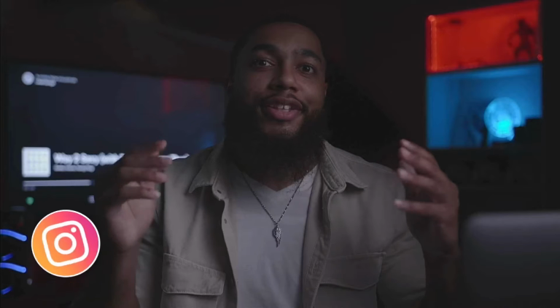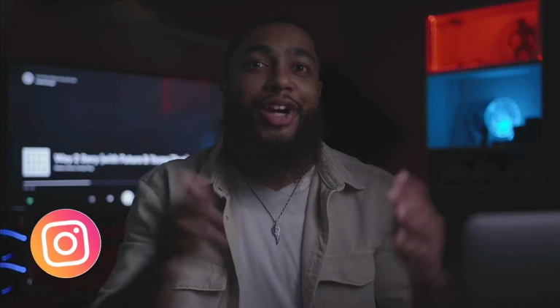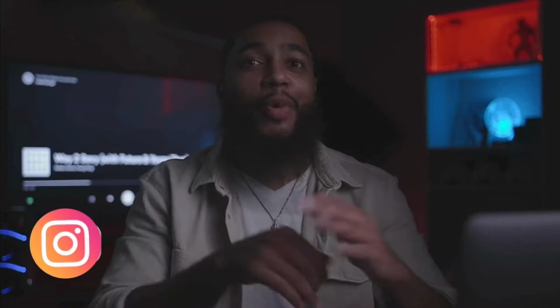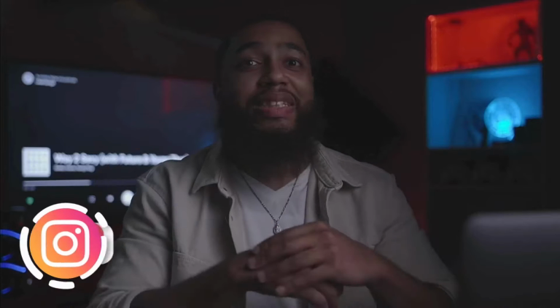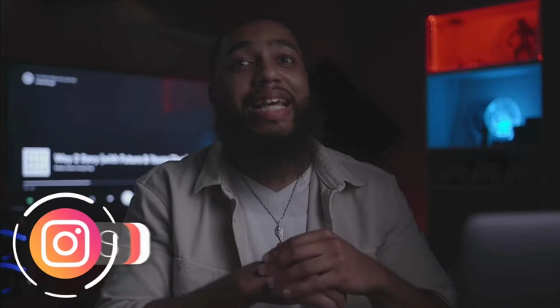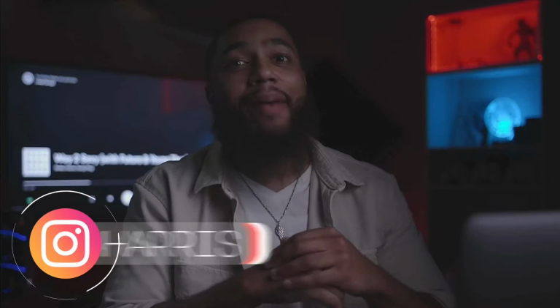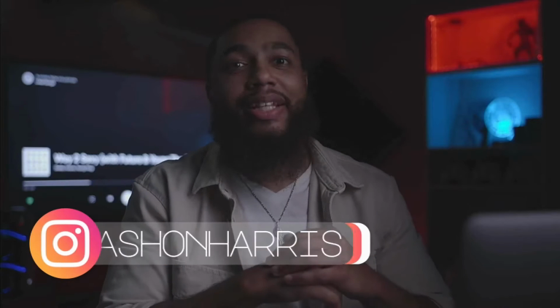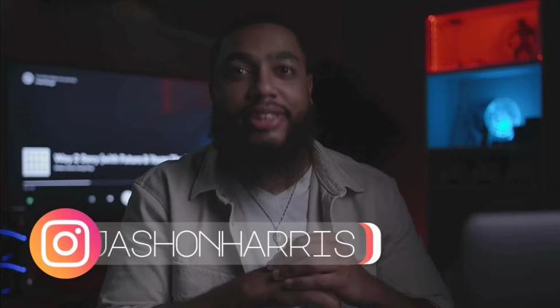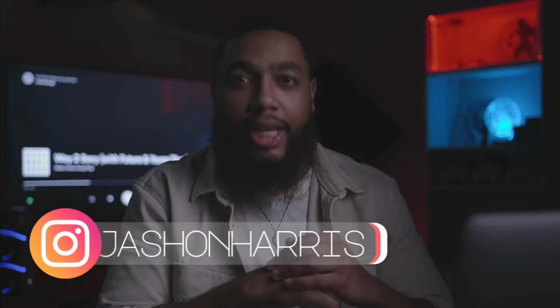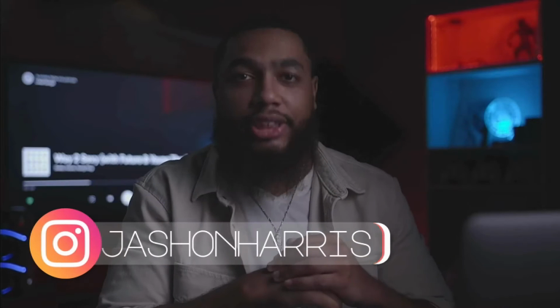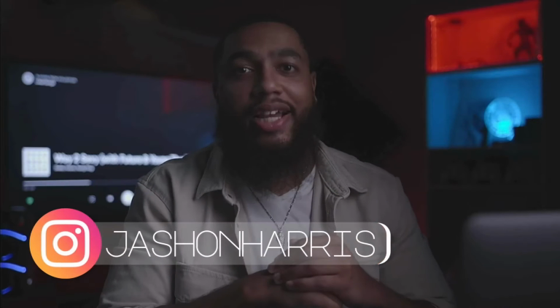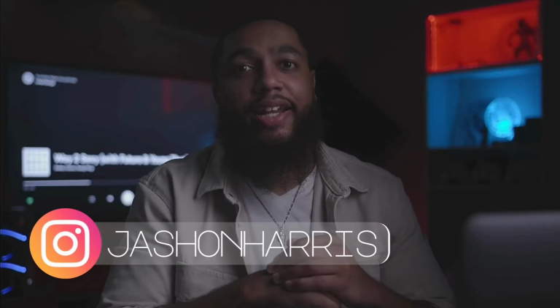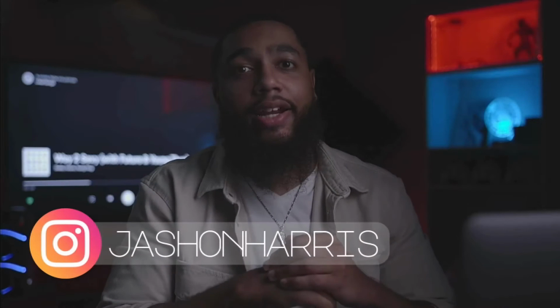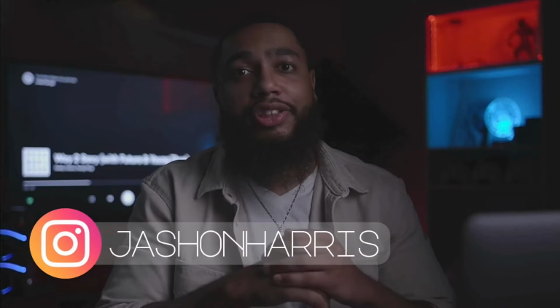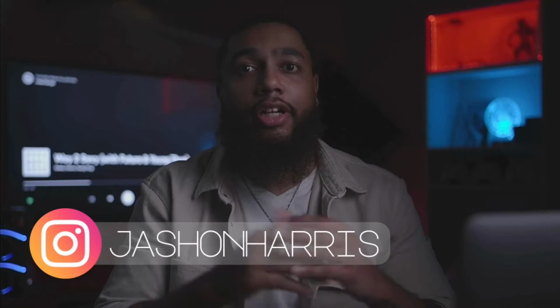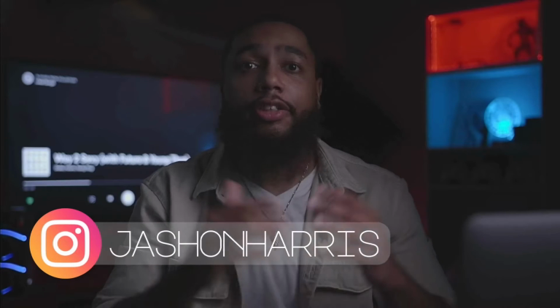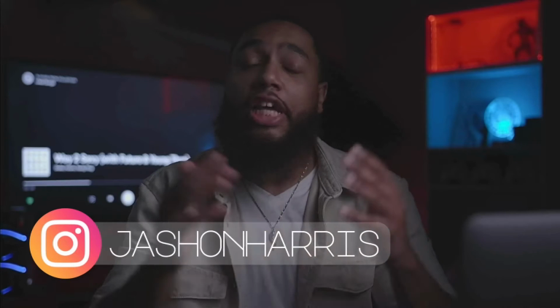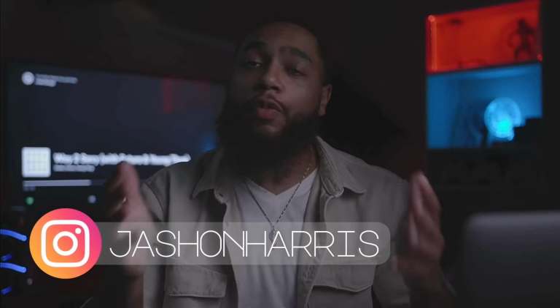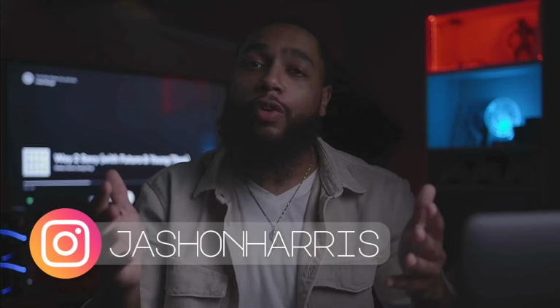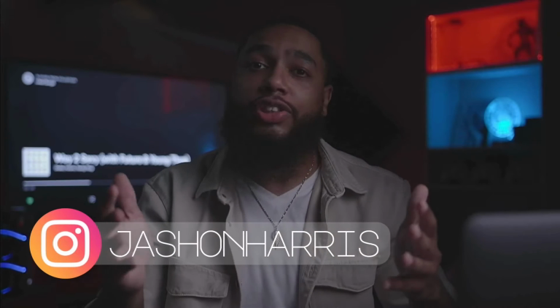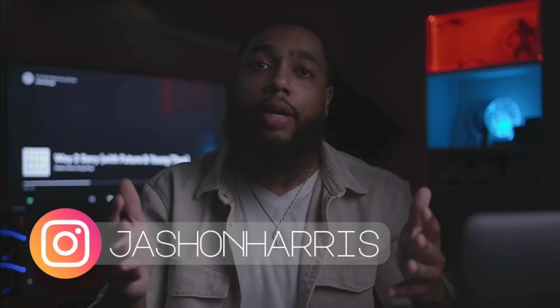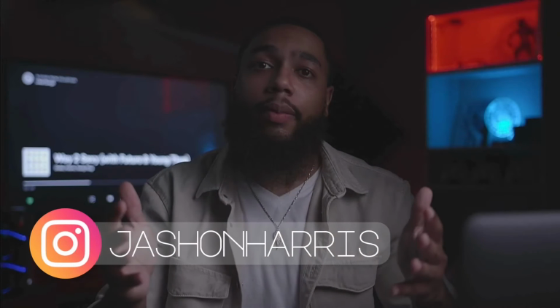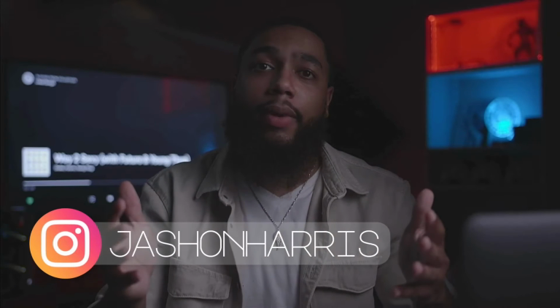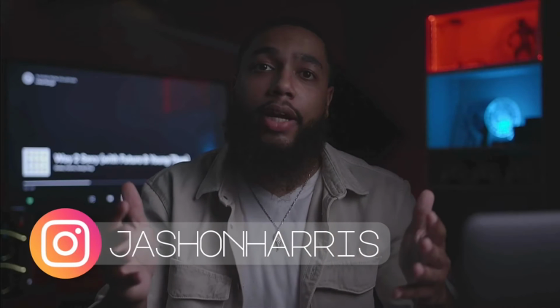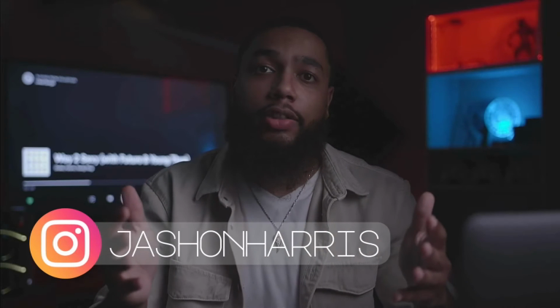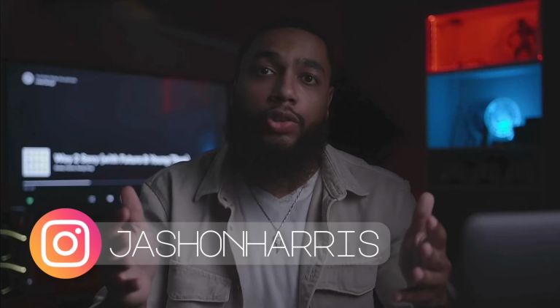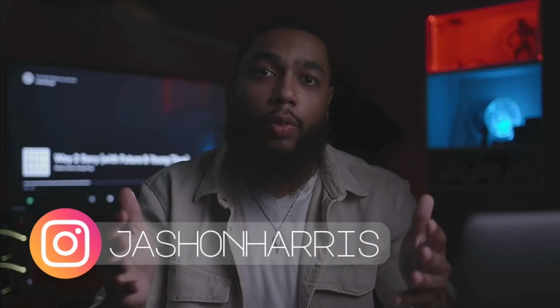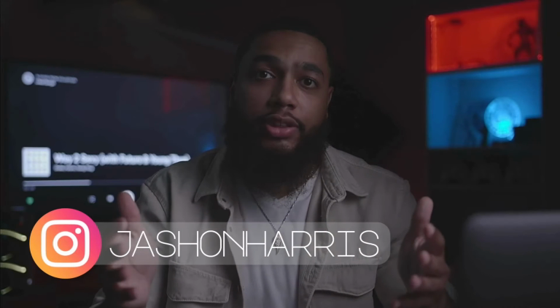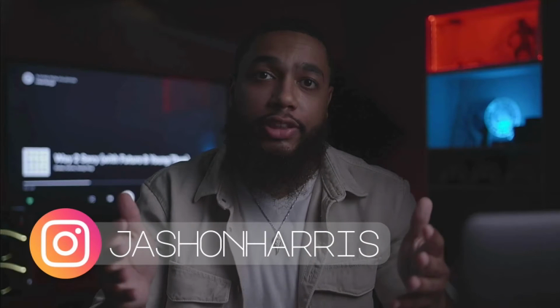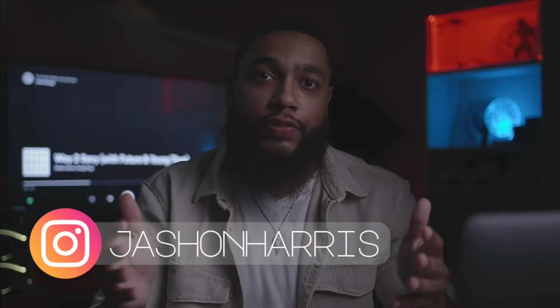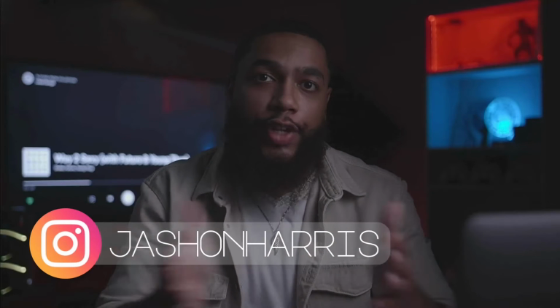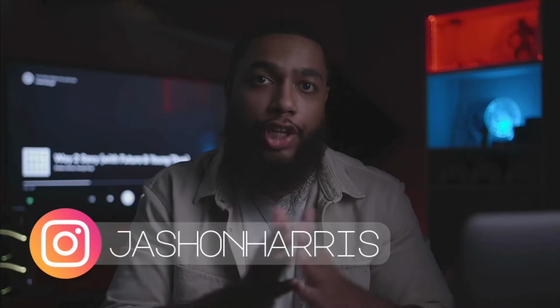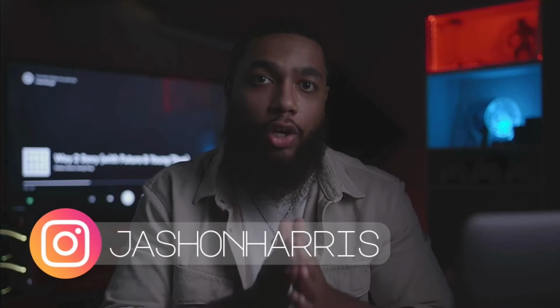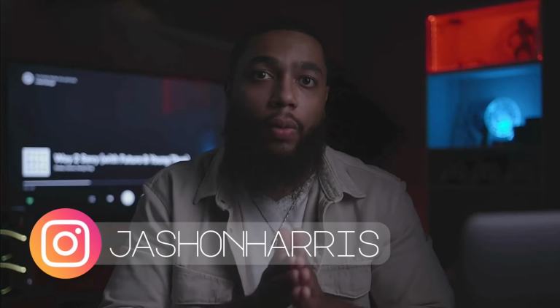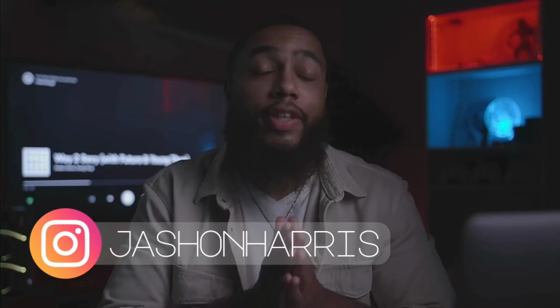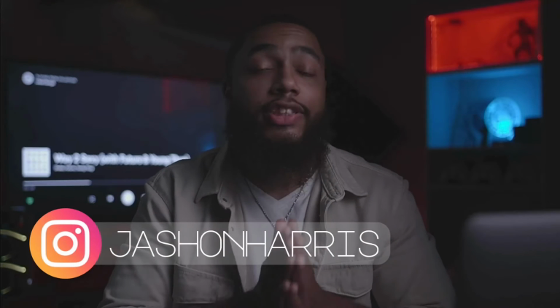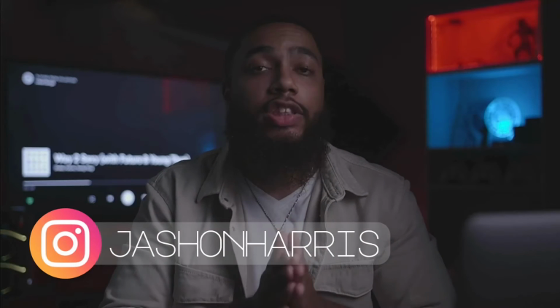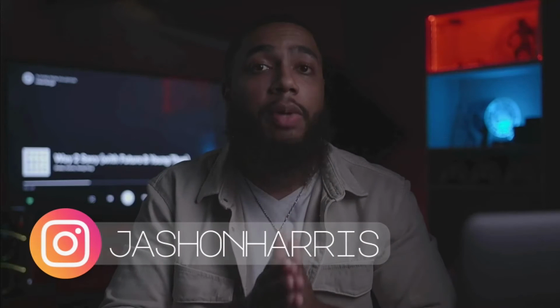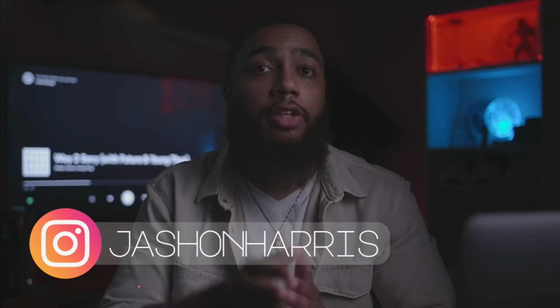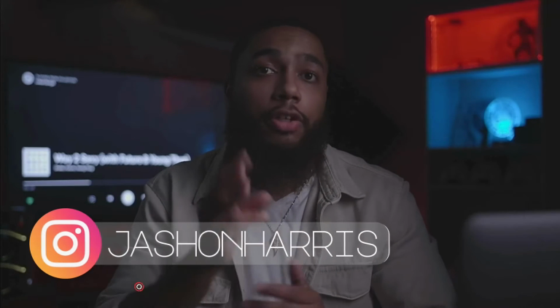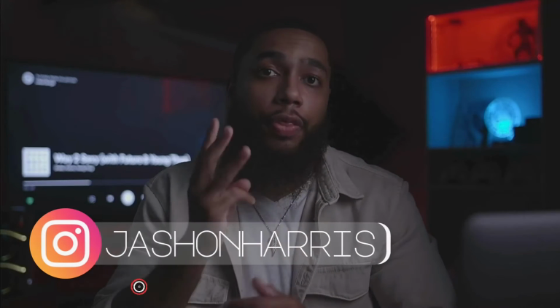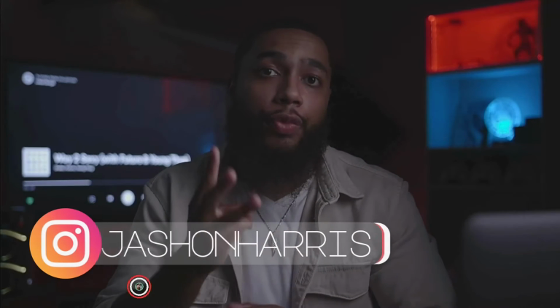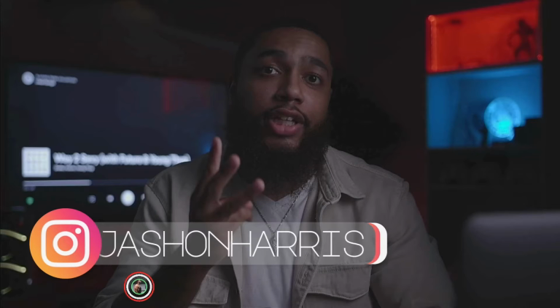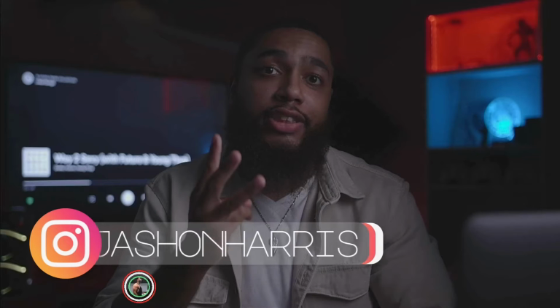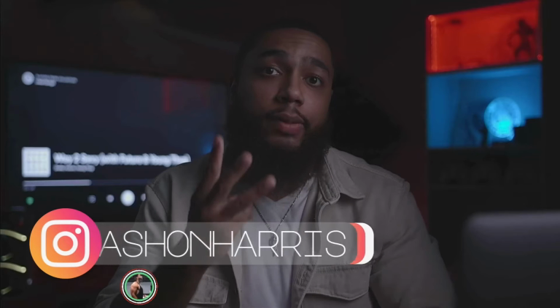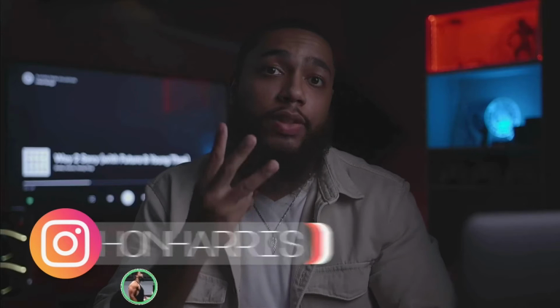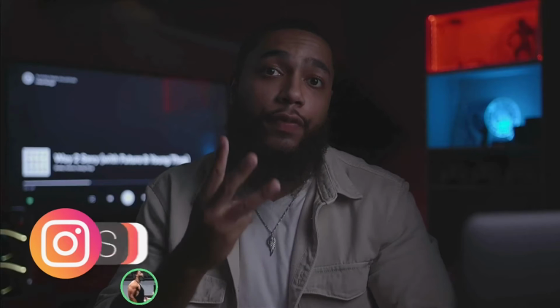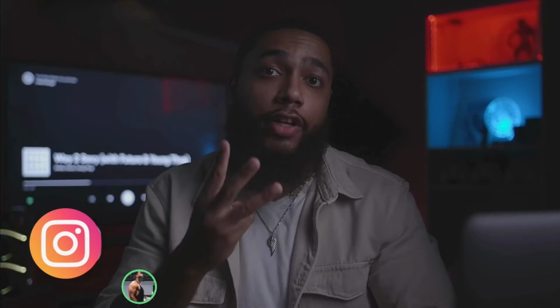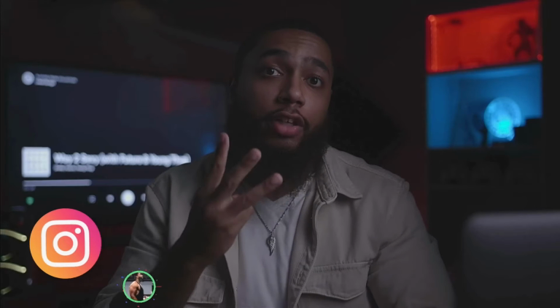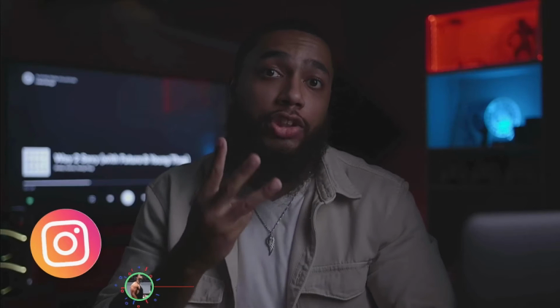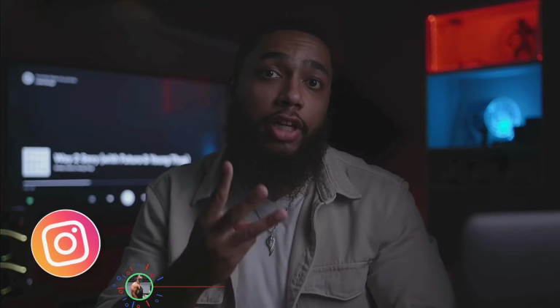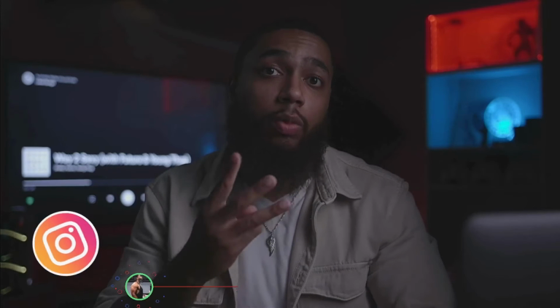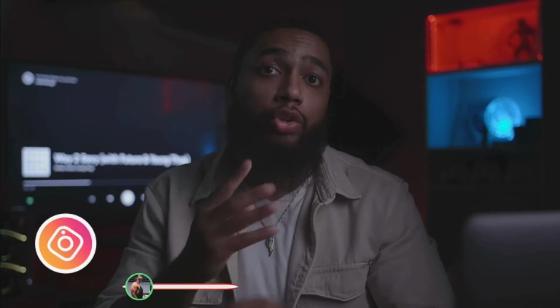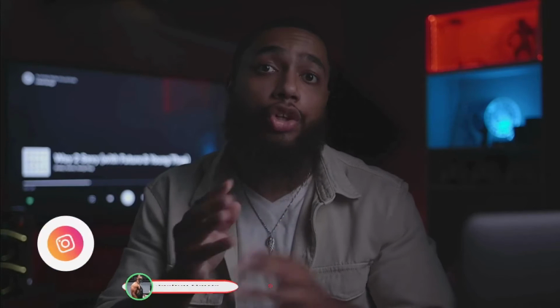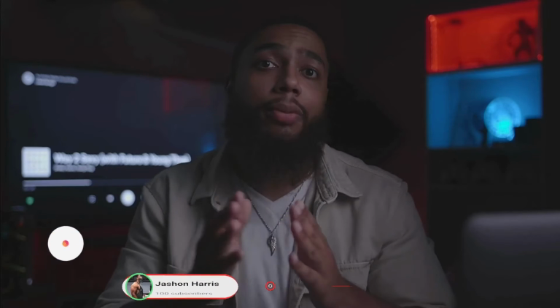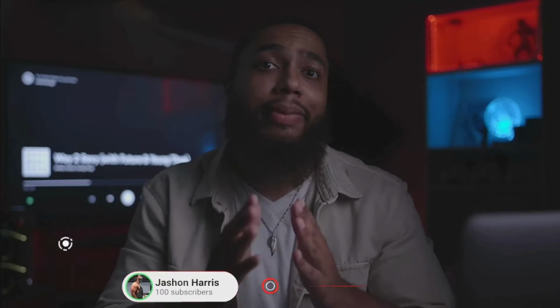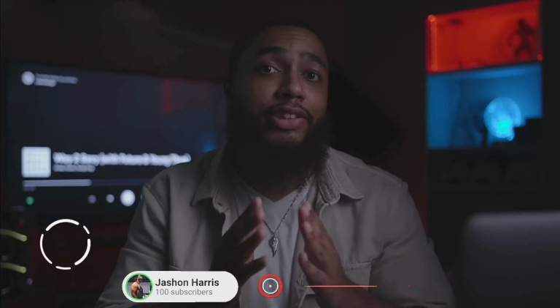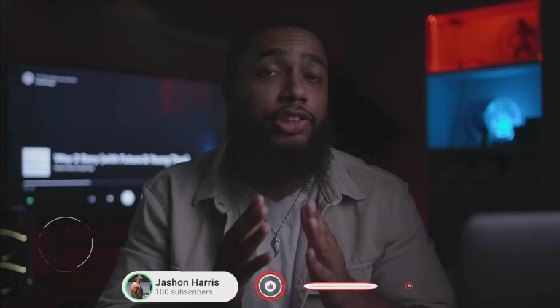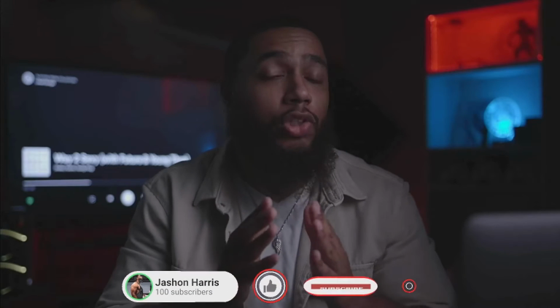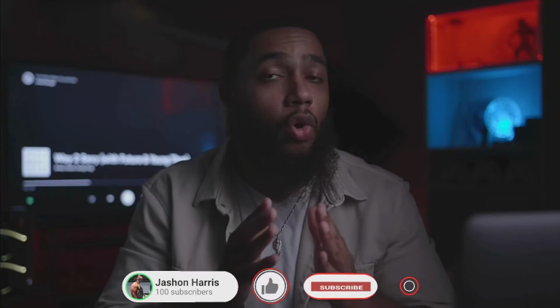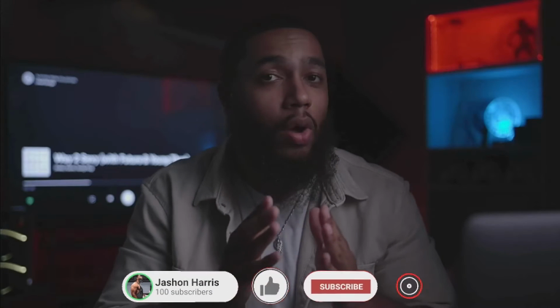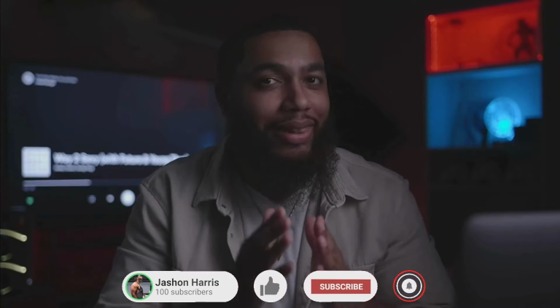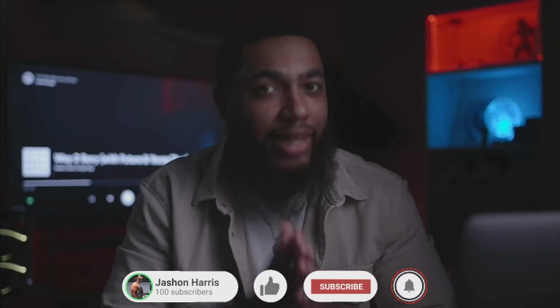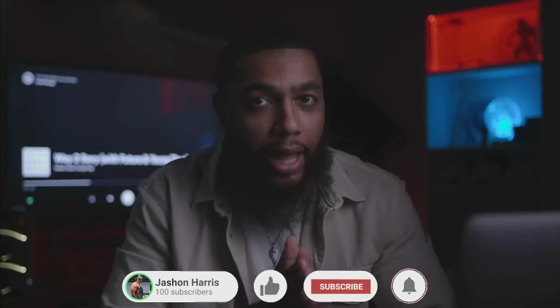Yo, what's happening? Jayshon Harris here, and thank you for stopping by to watch this video. This is about the three types of videos to help grow your business online.